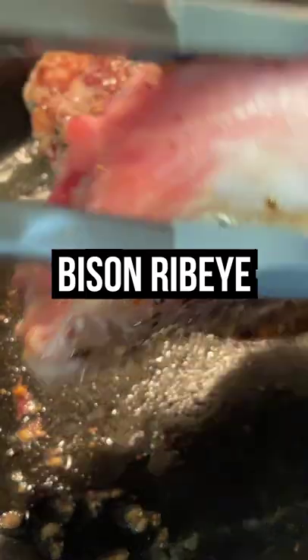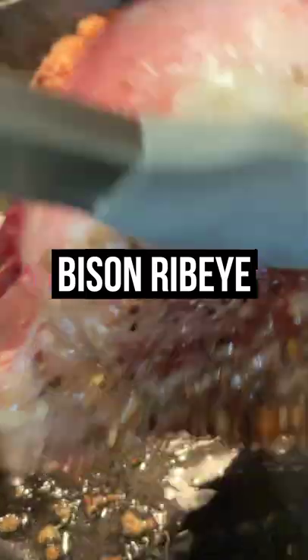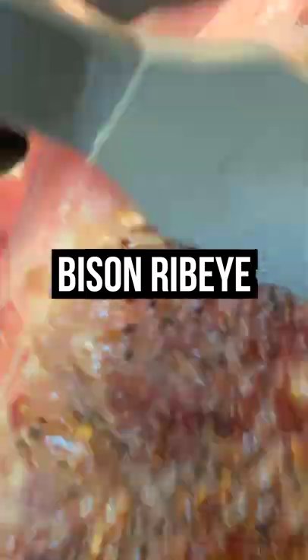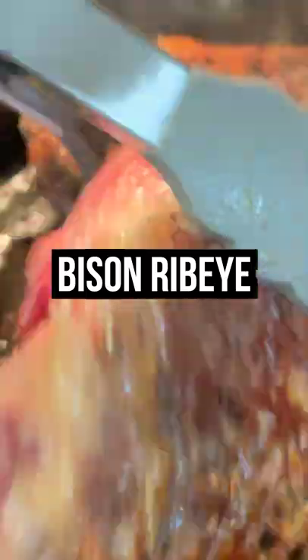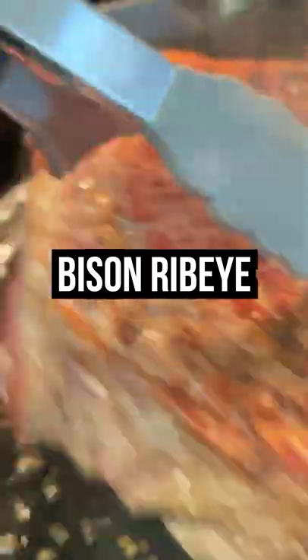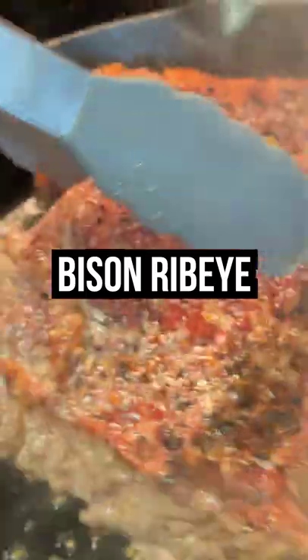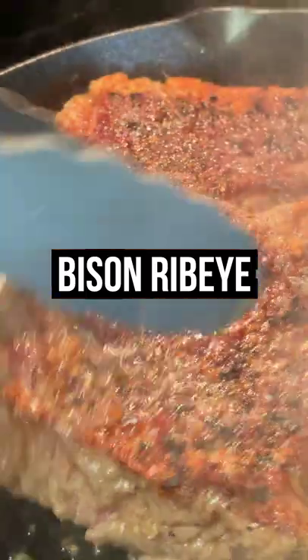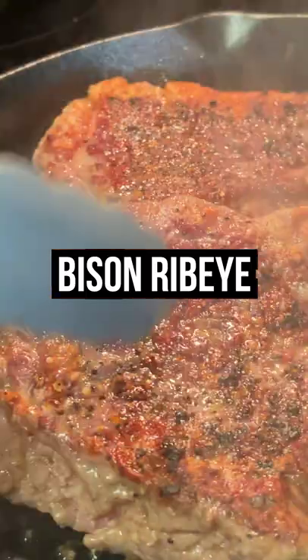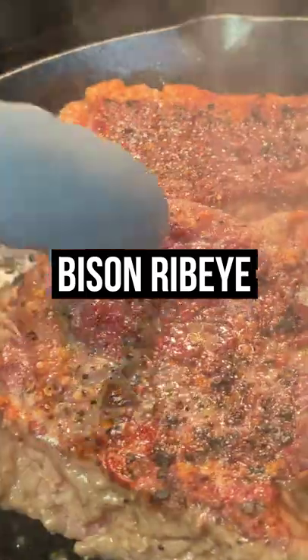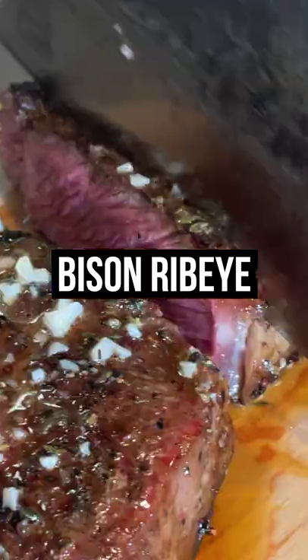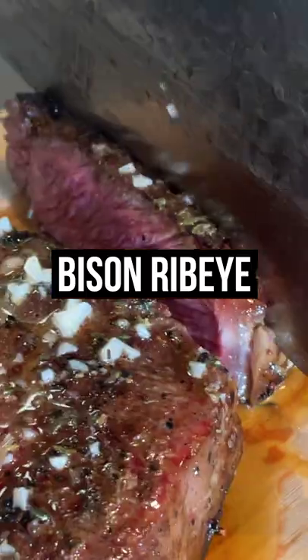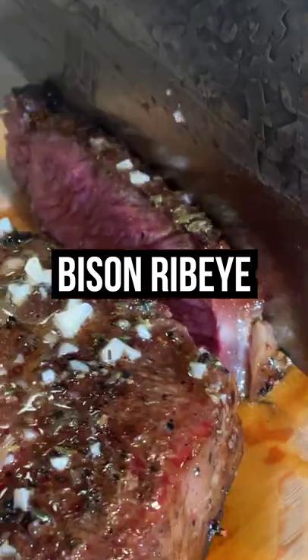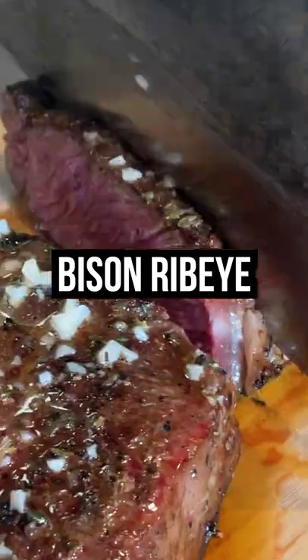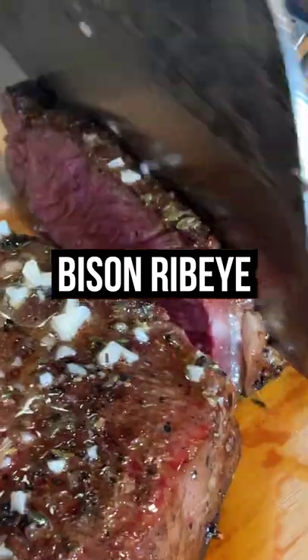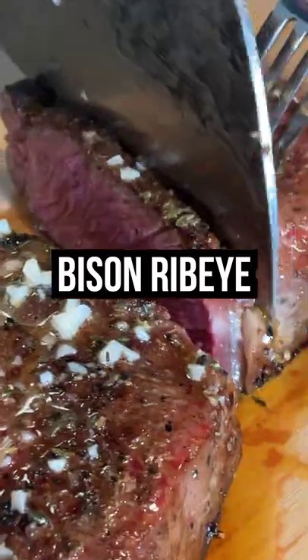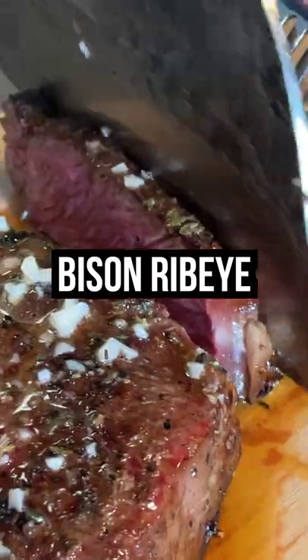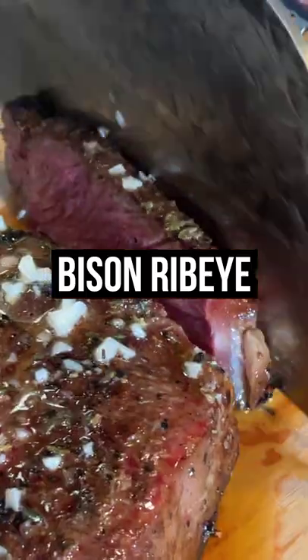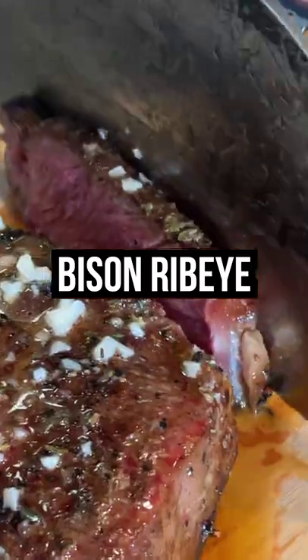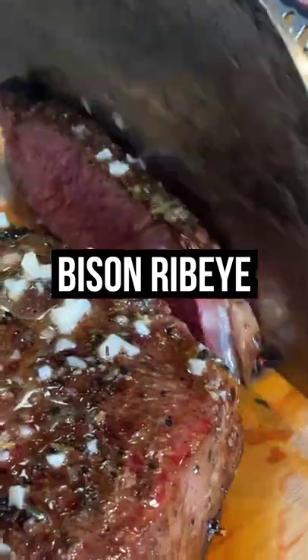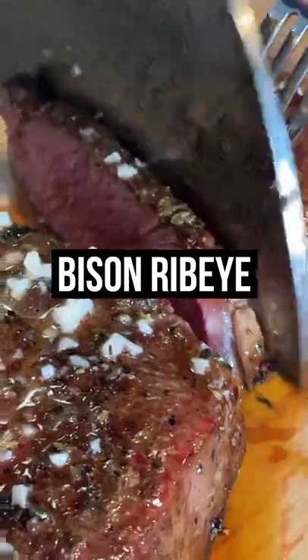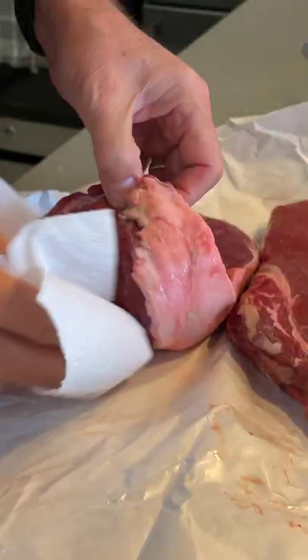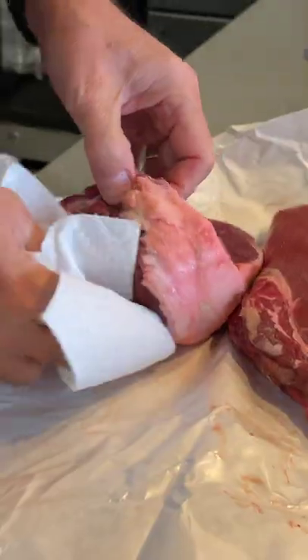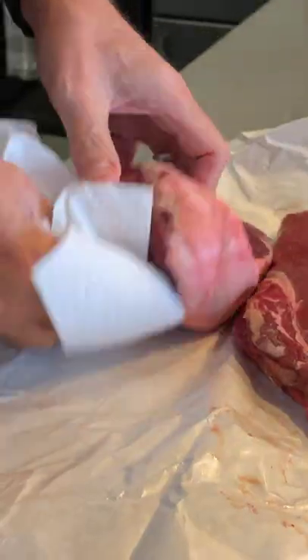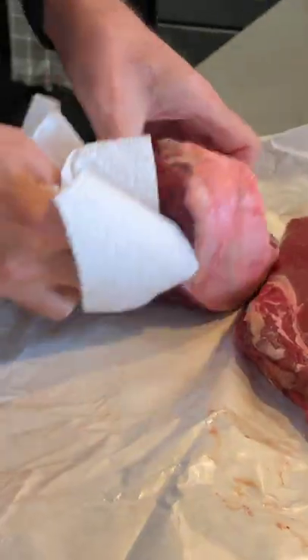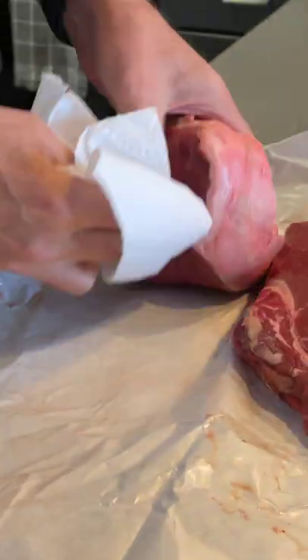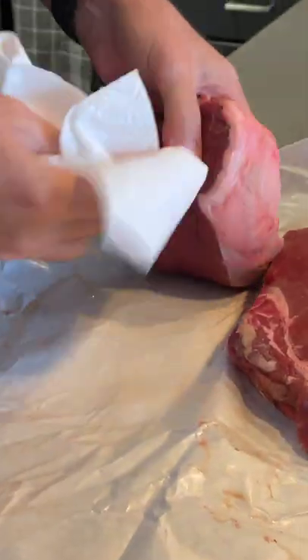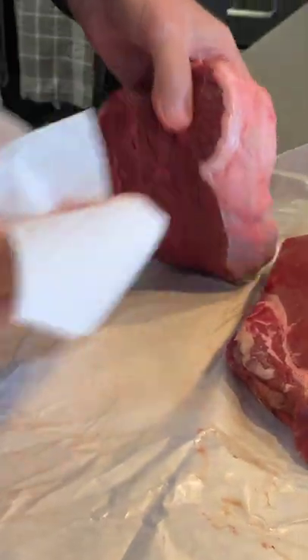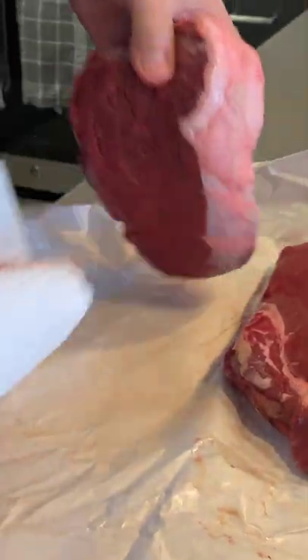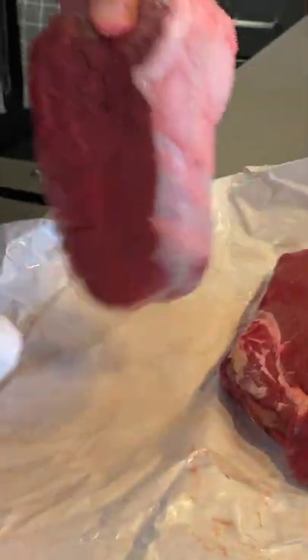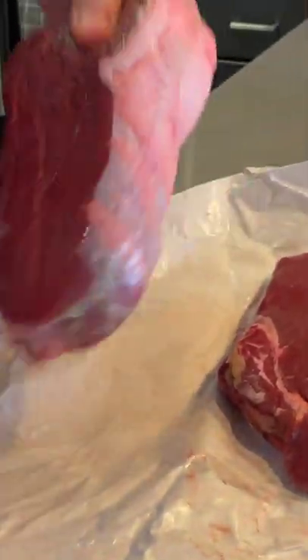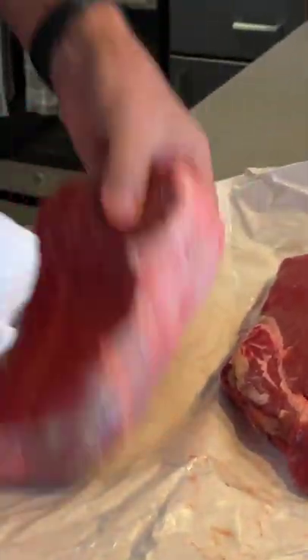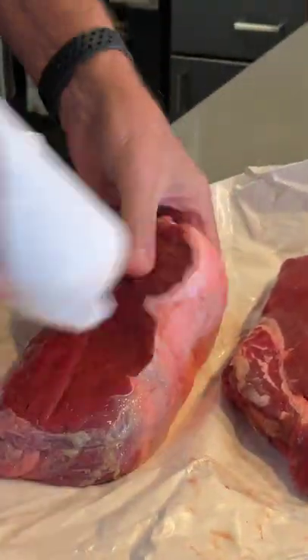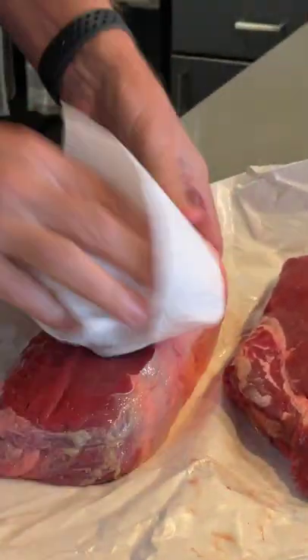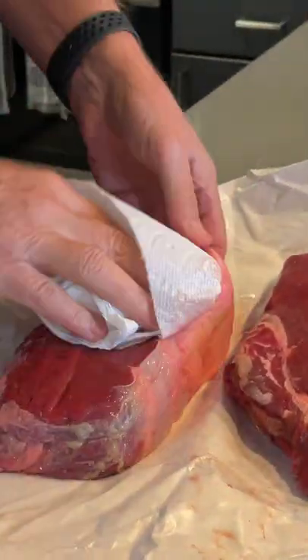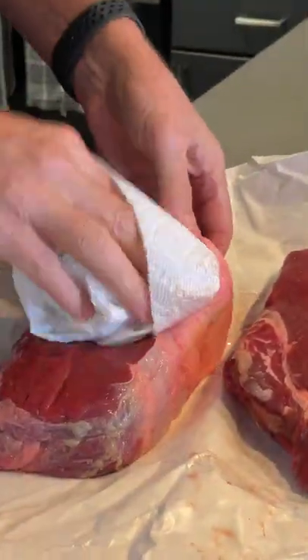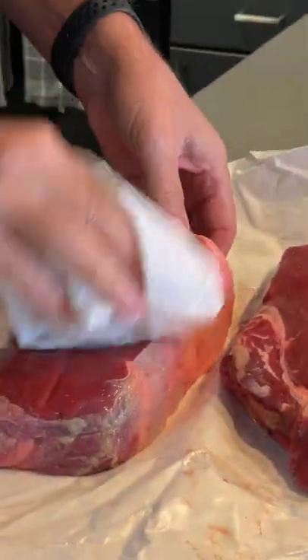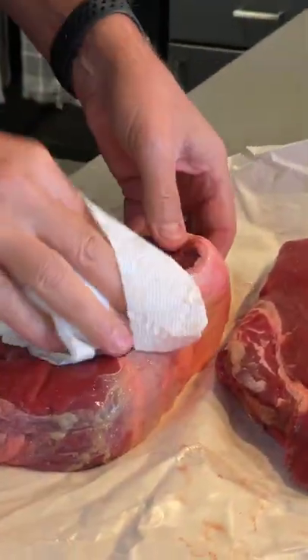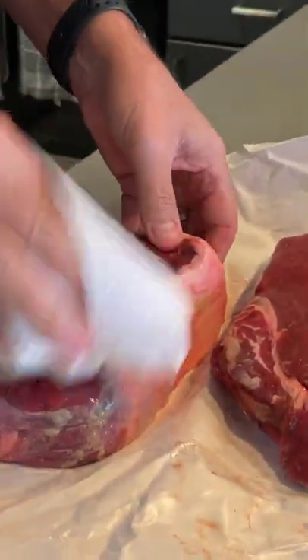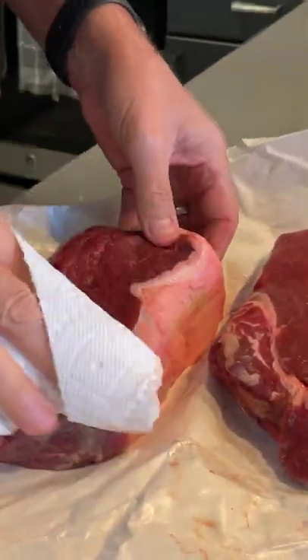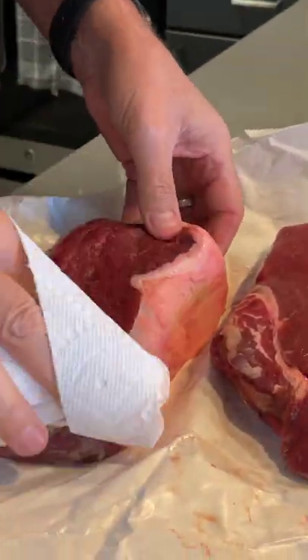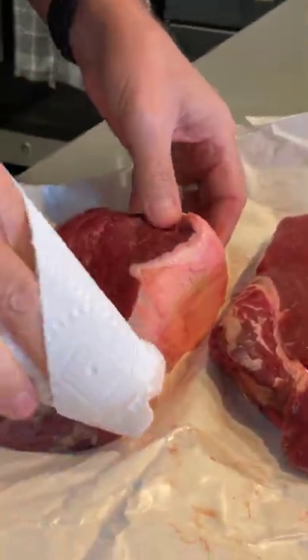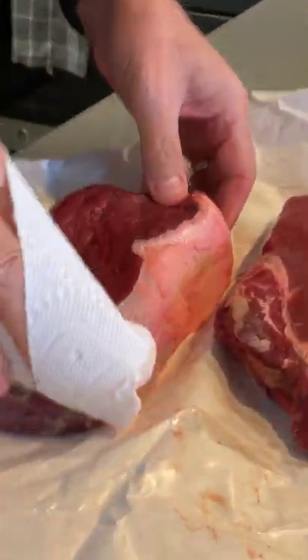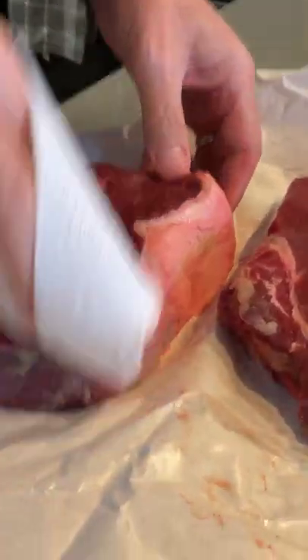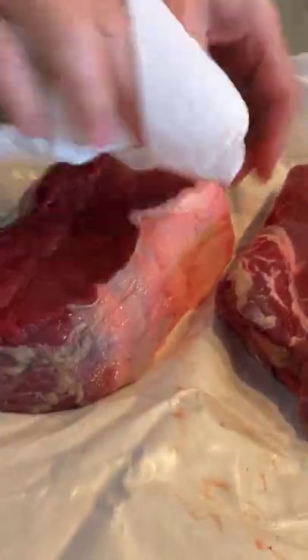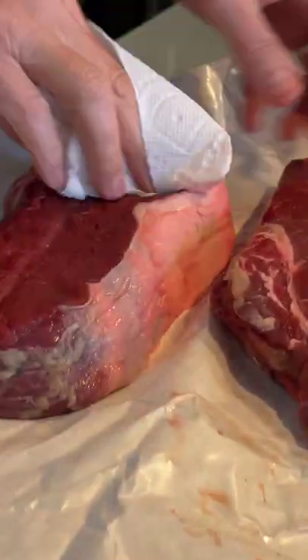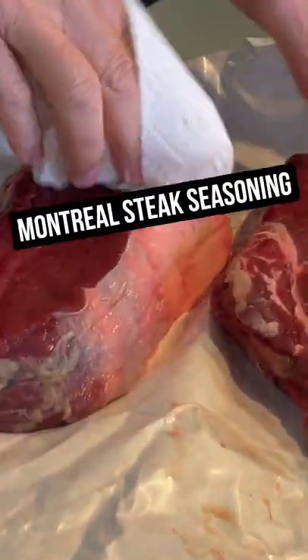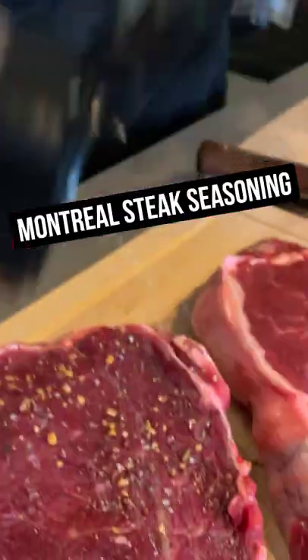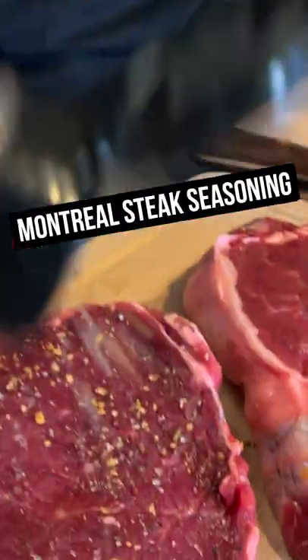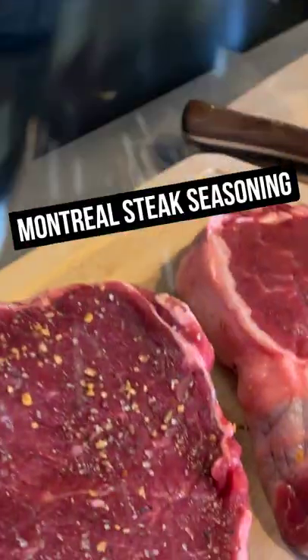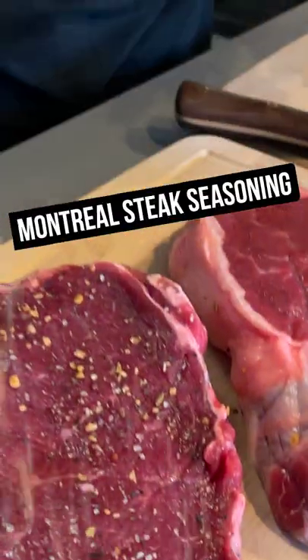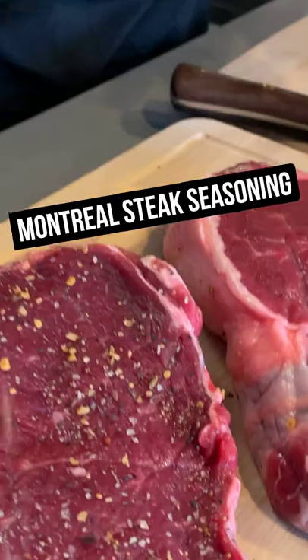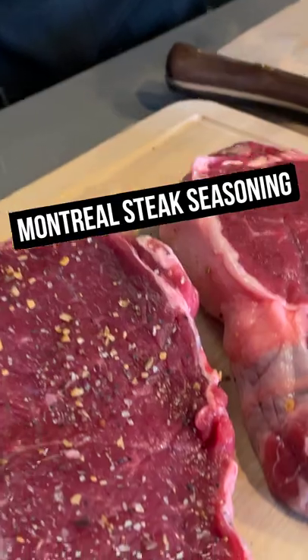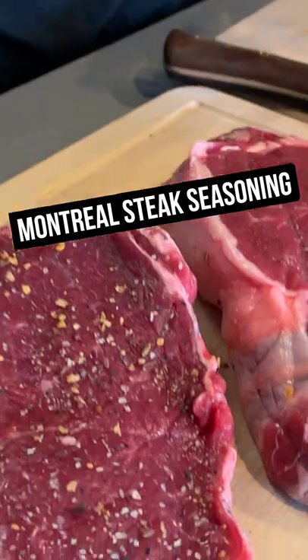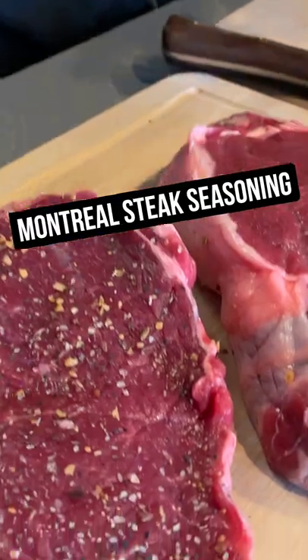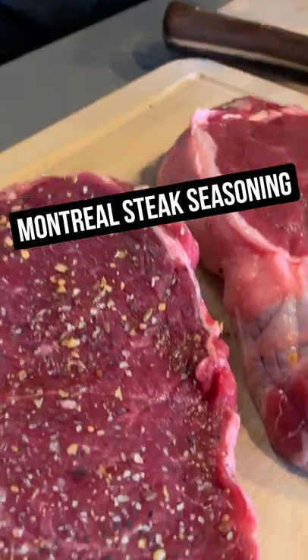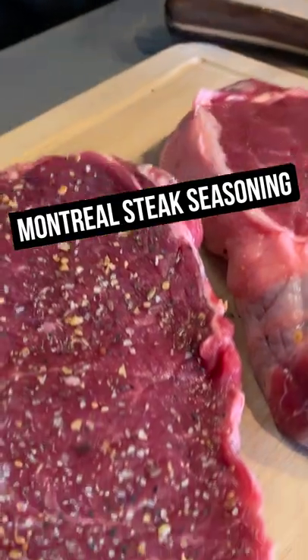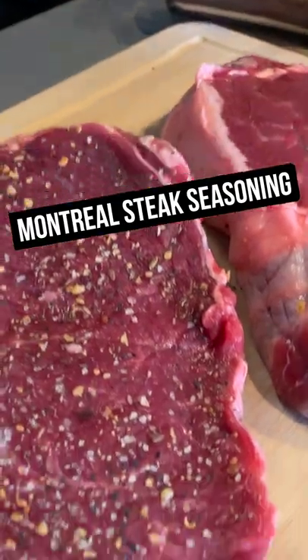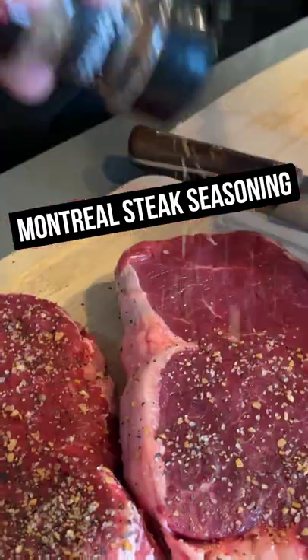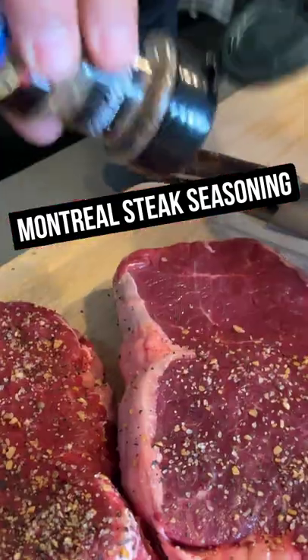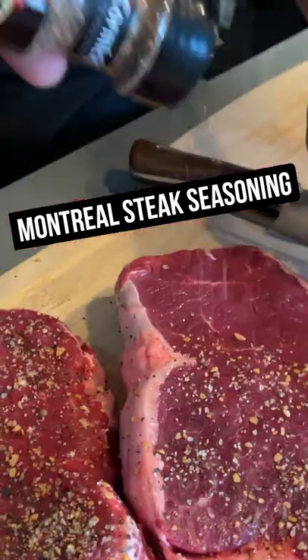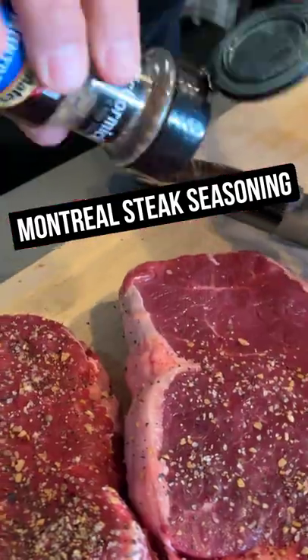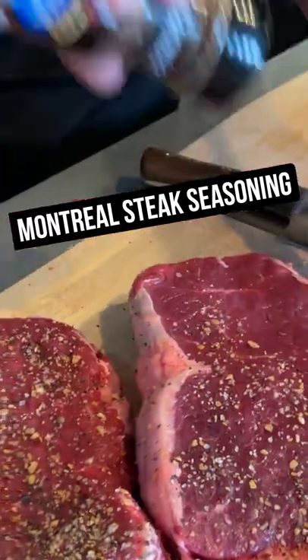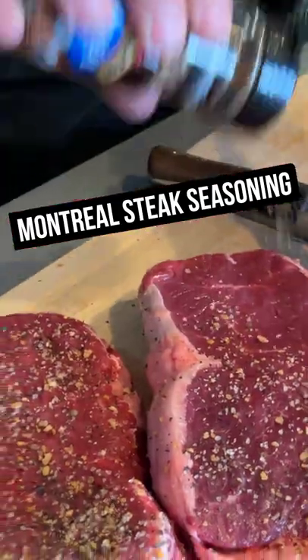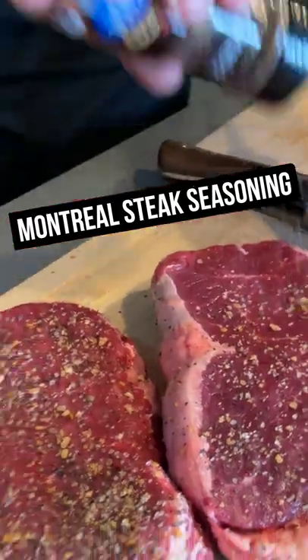Bison ribeye. Just kind of pat them down, dry them off a little bit, and we'll just throw that on there.